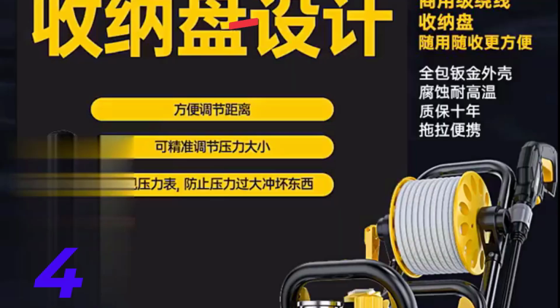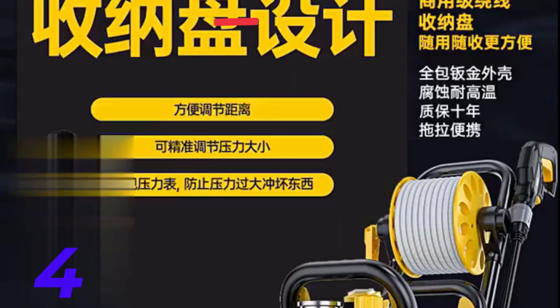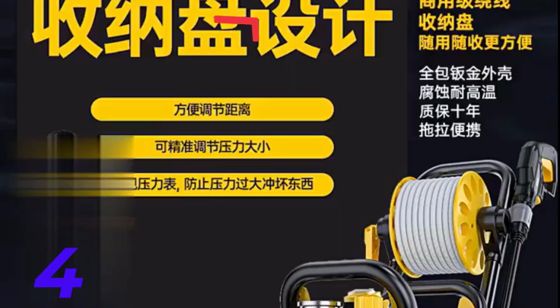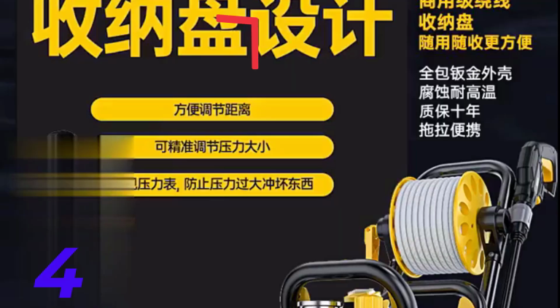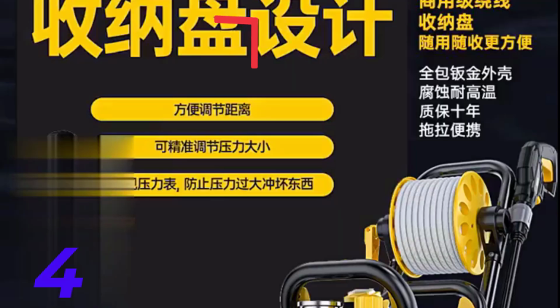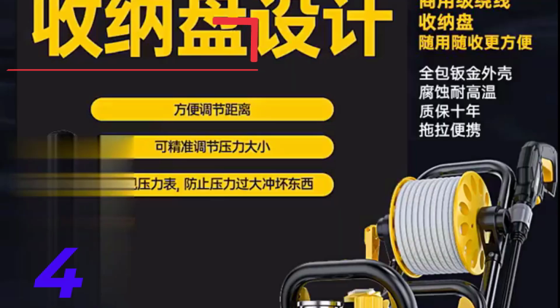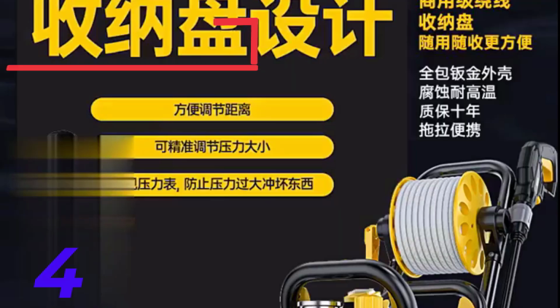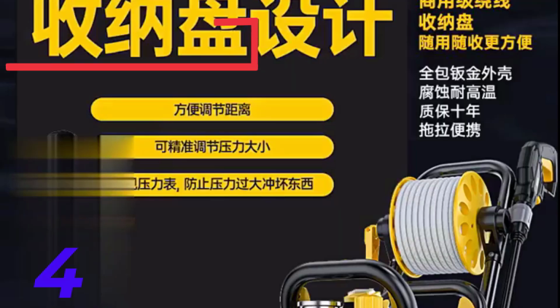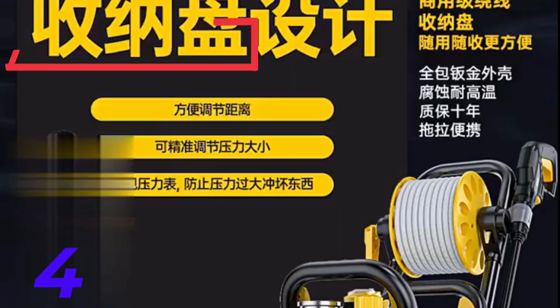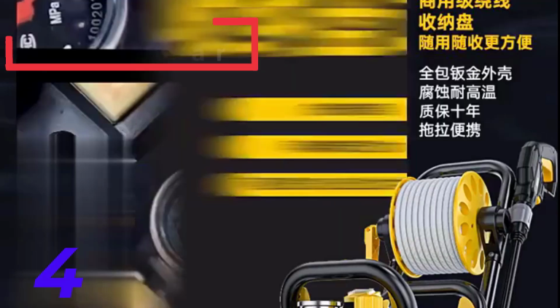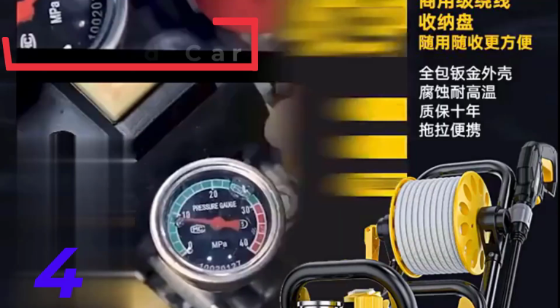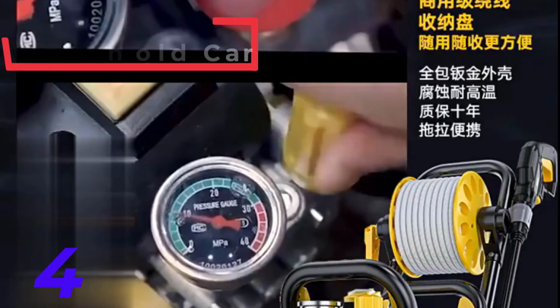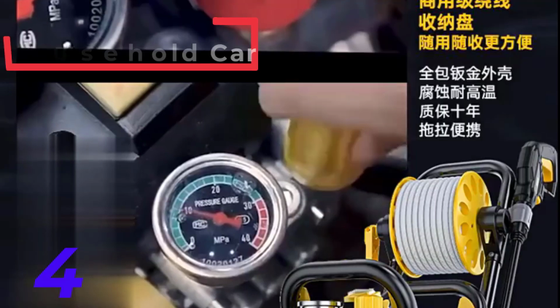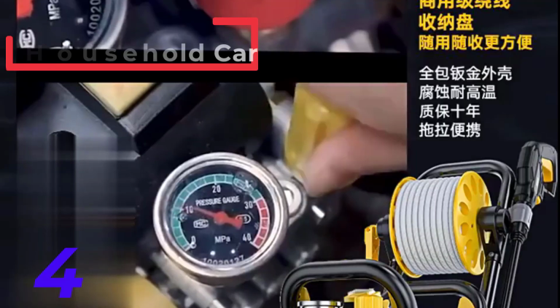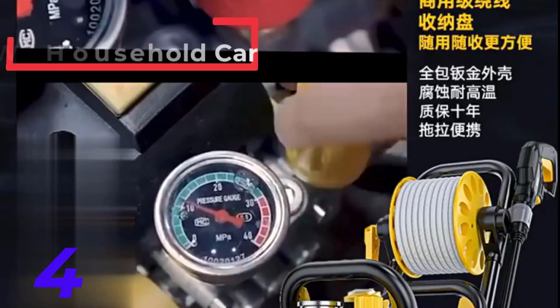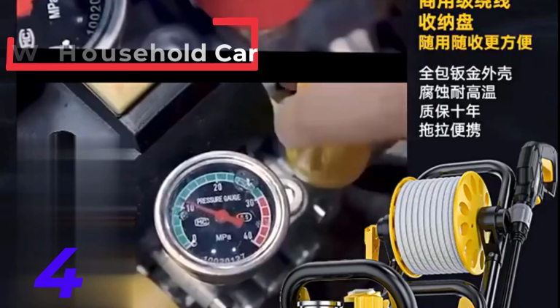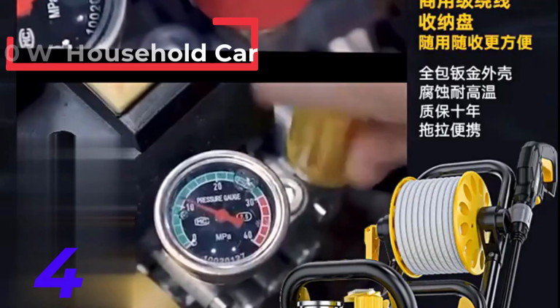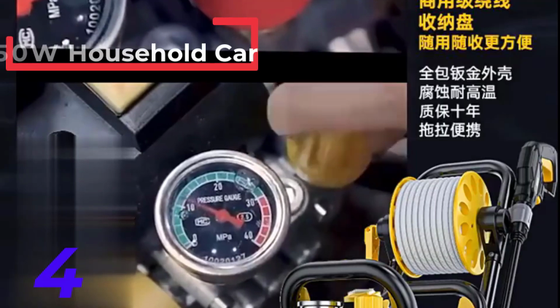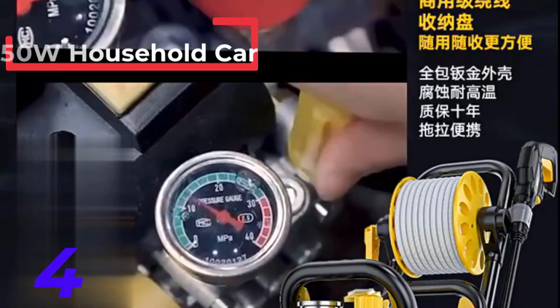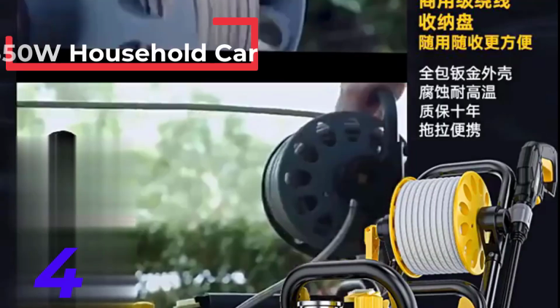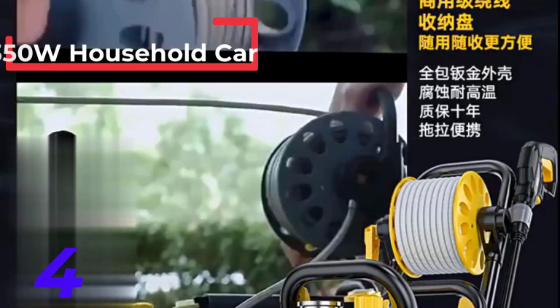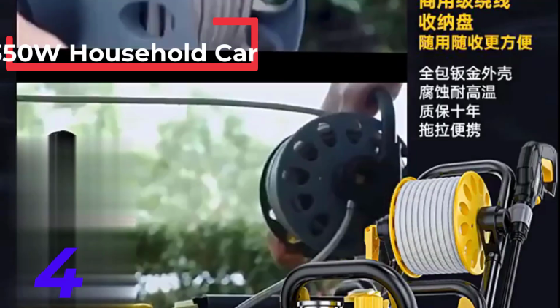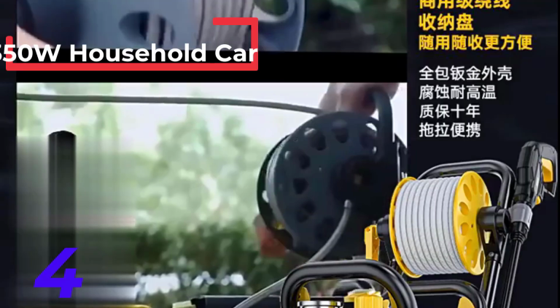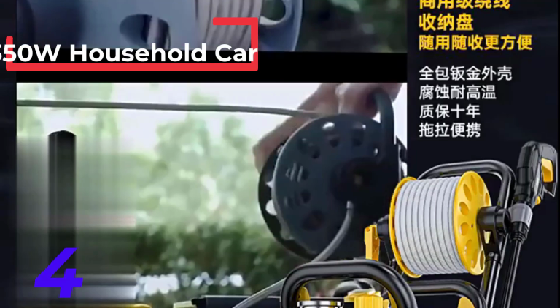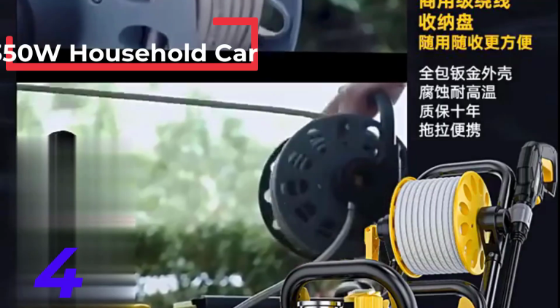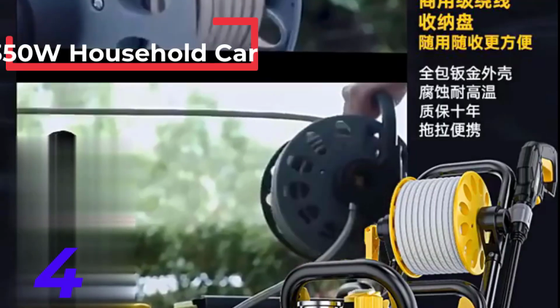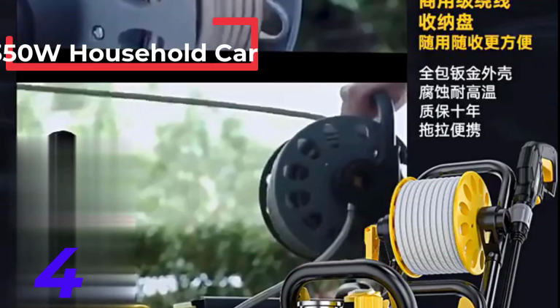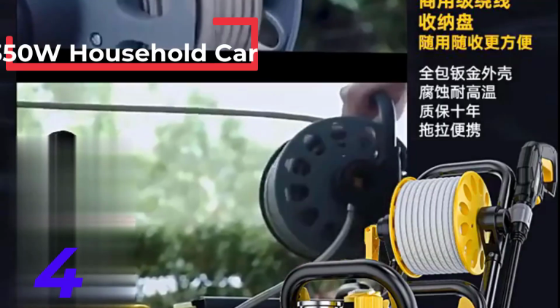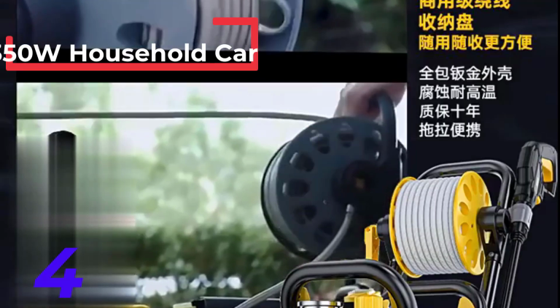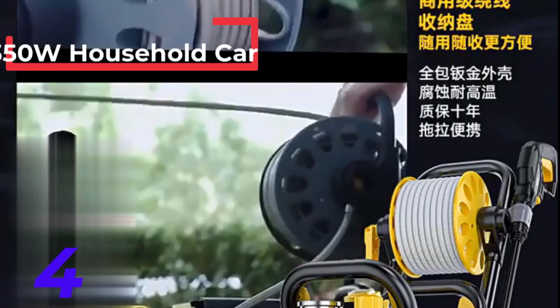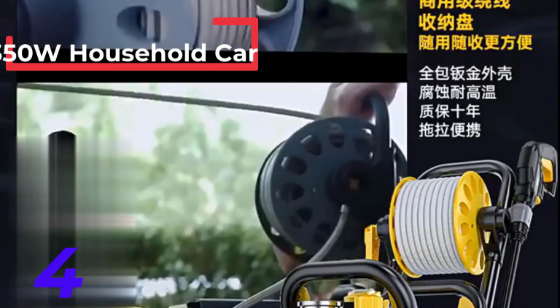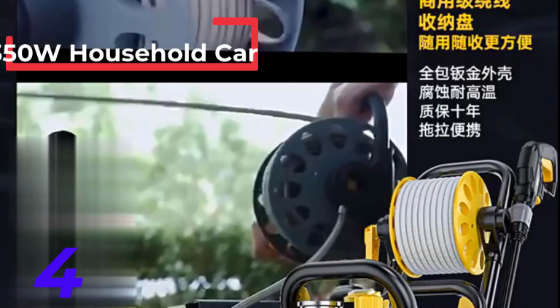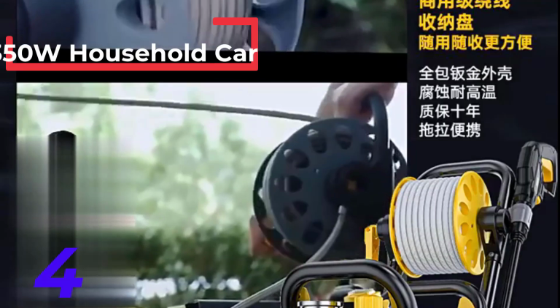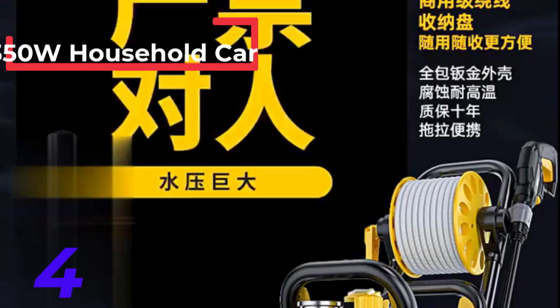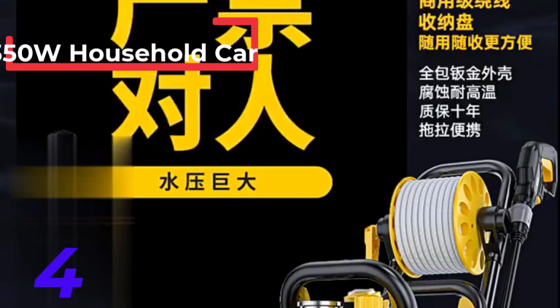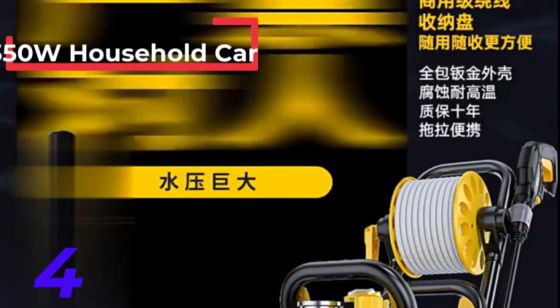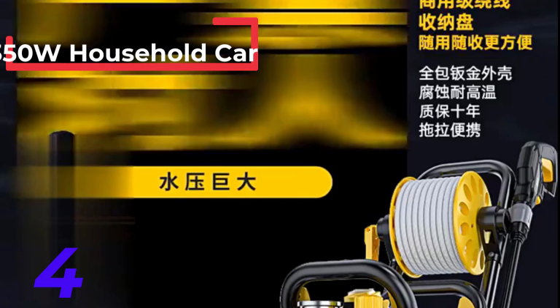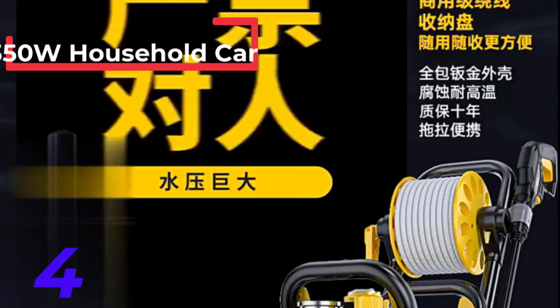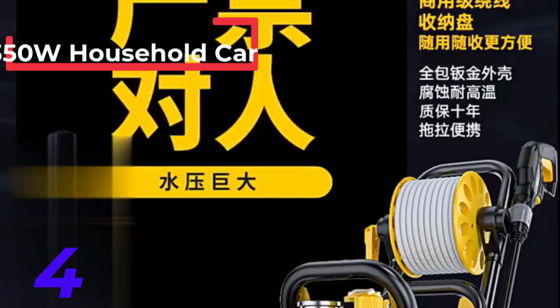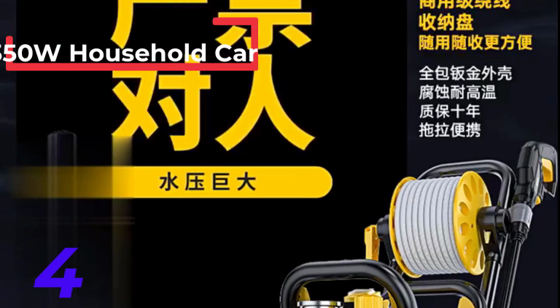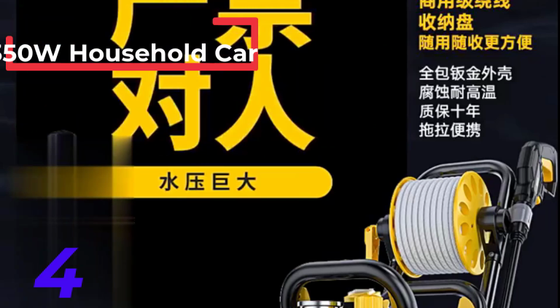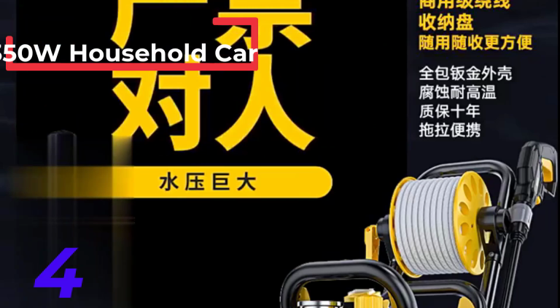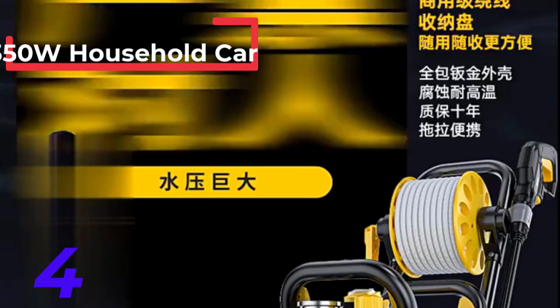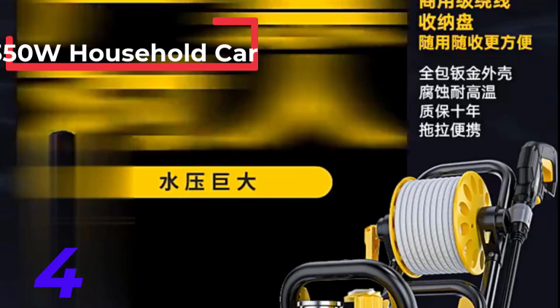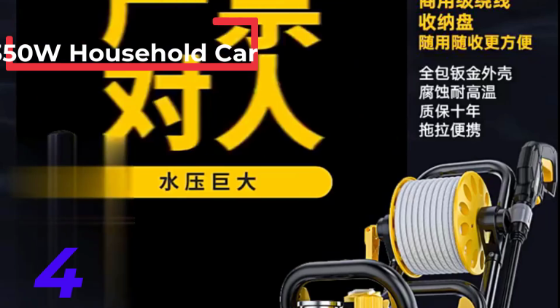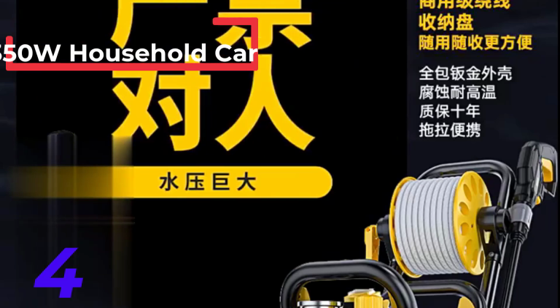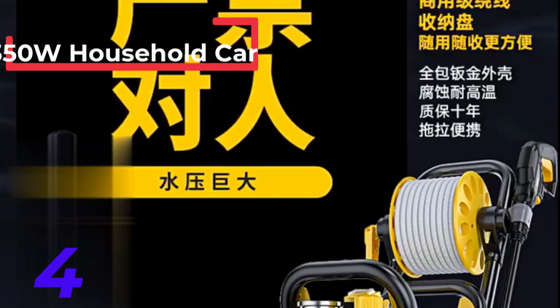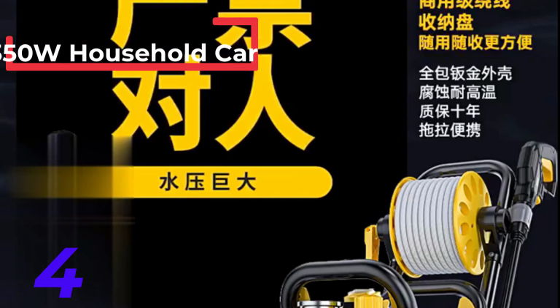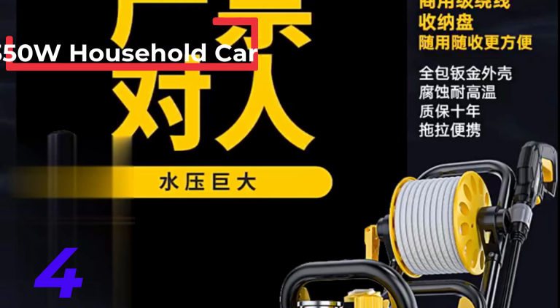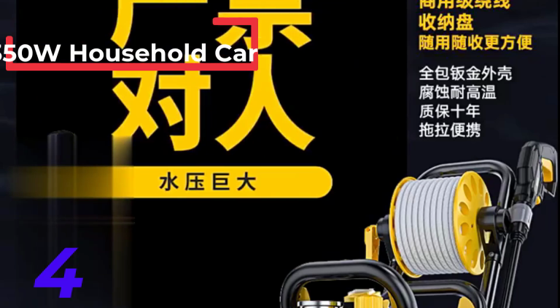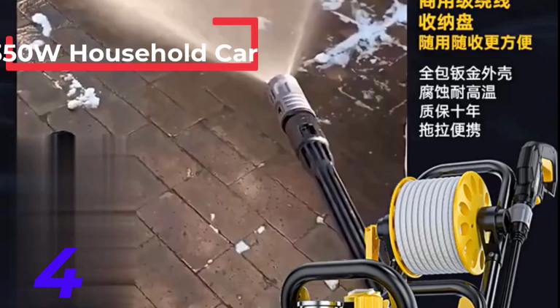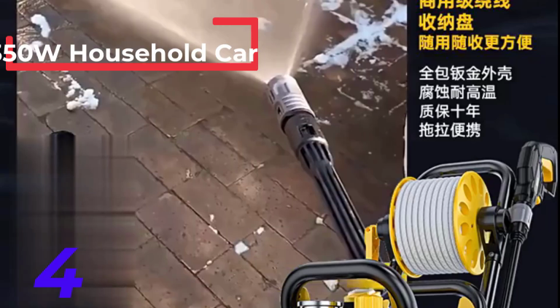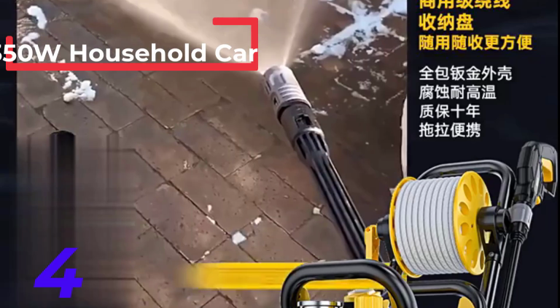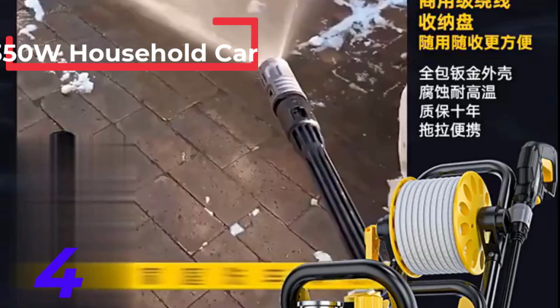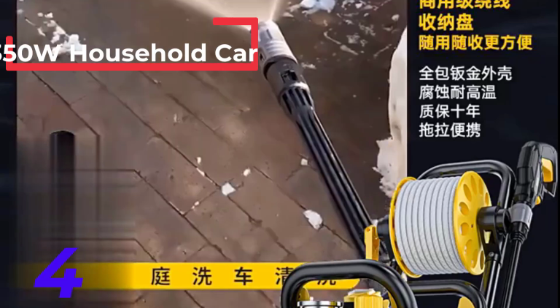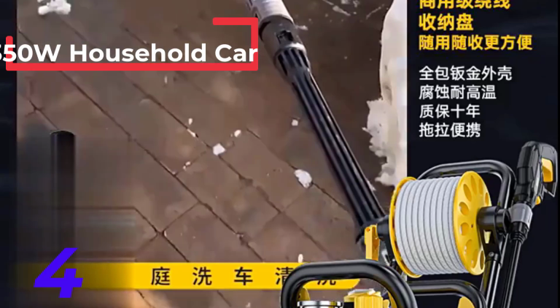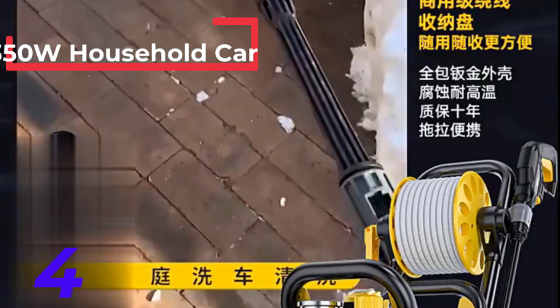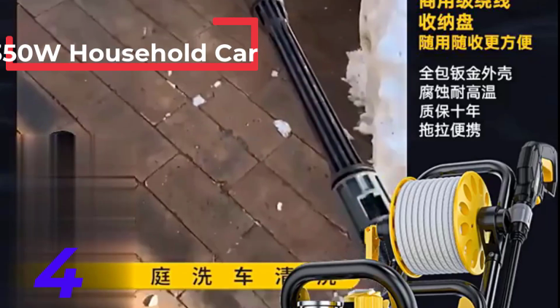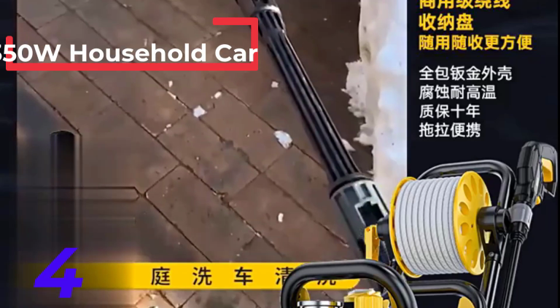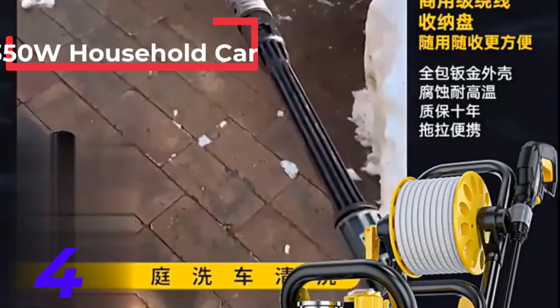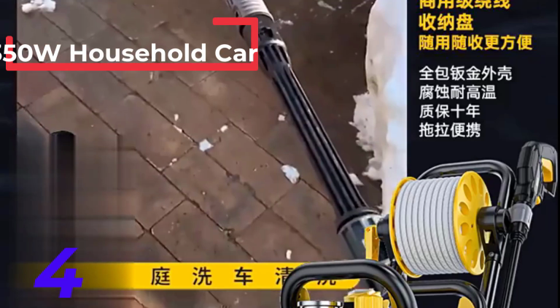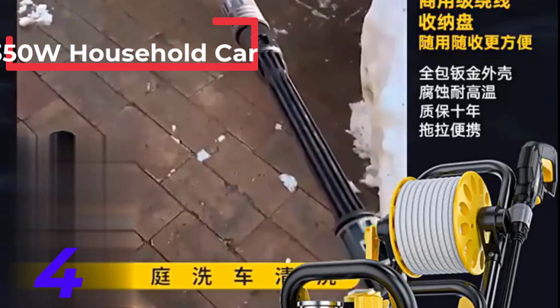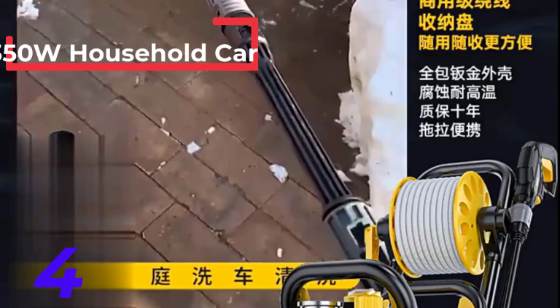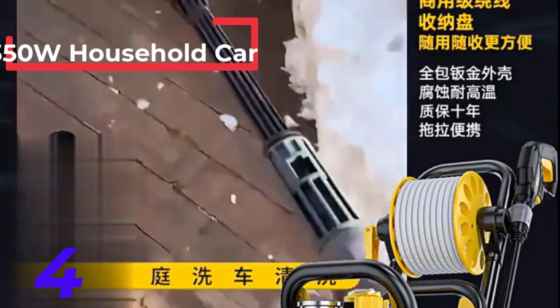Fifth, durability: ensure the machine is made from high-quality materials that can withstand regular use and exposure to water.